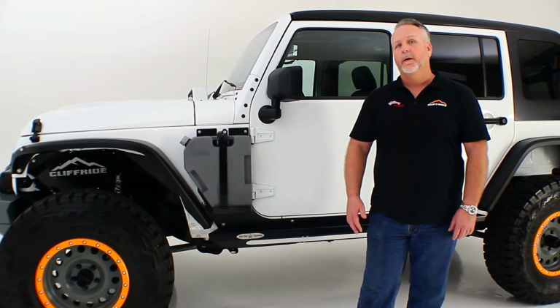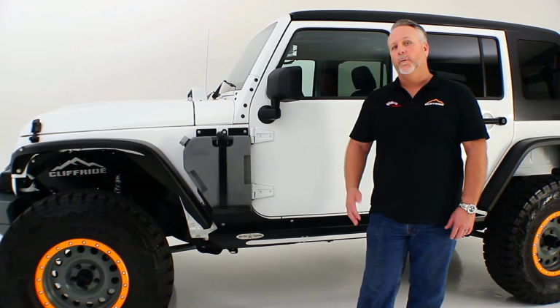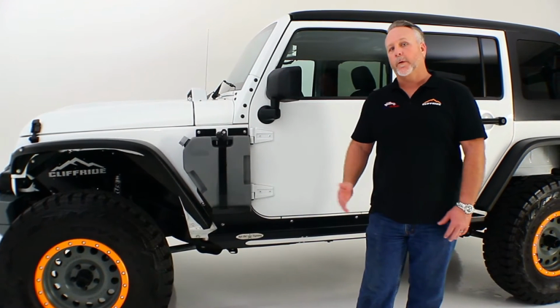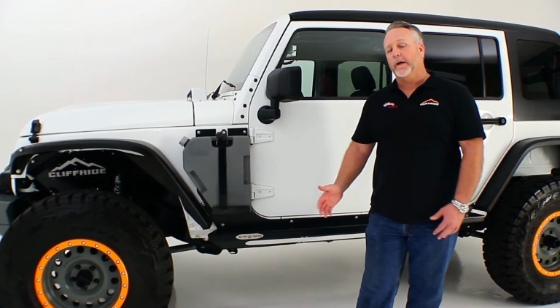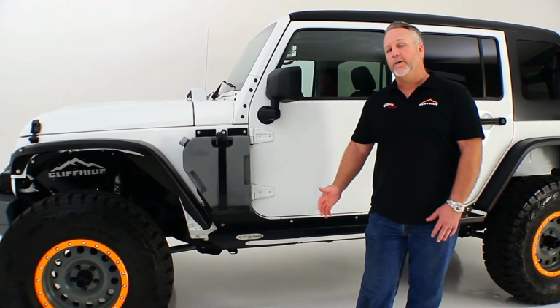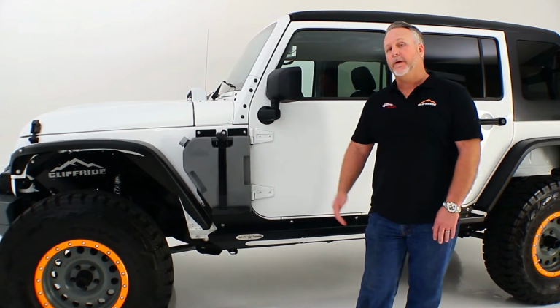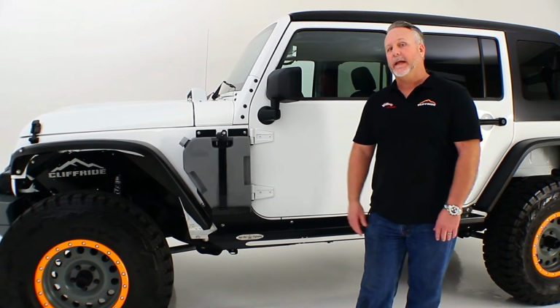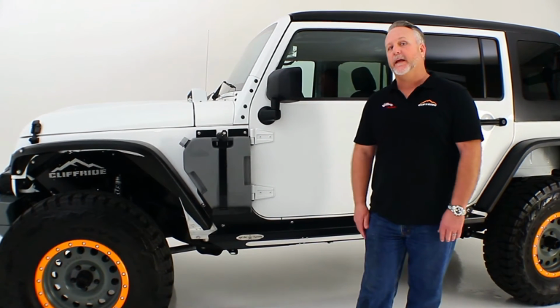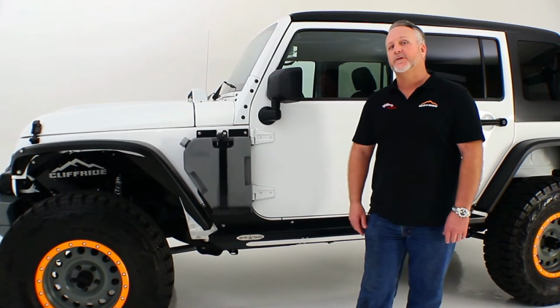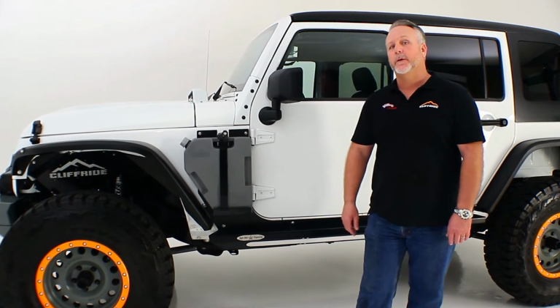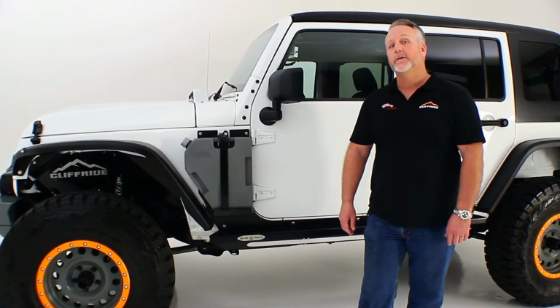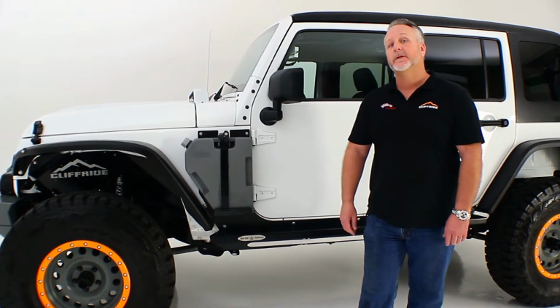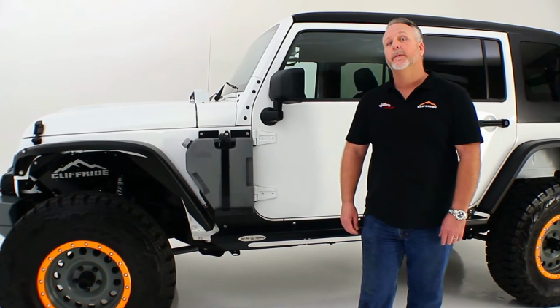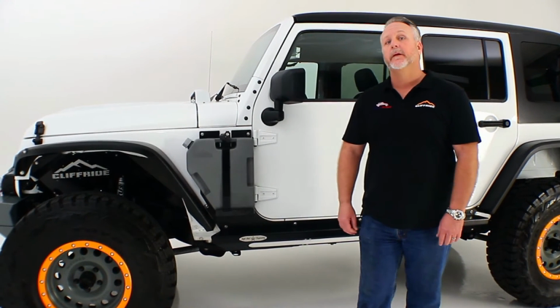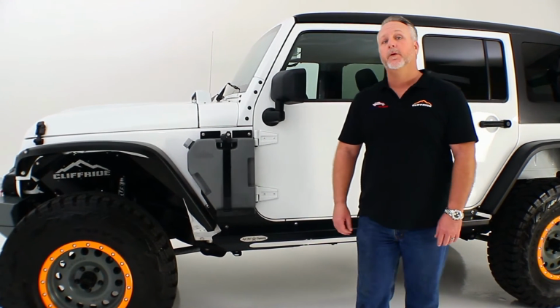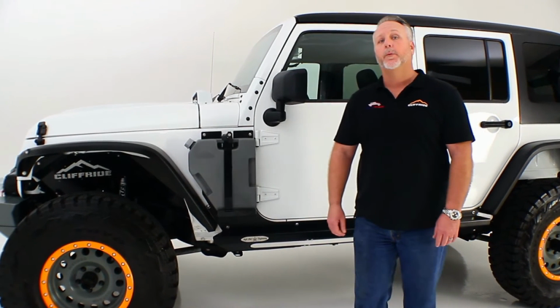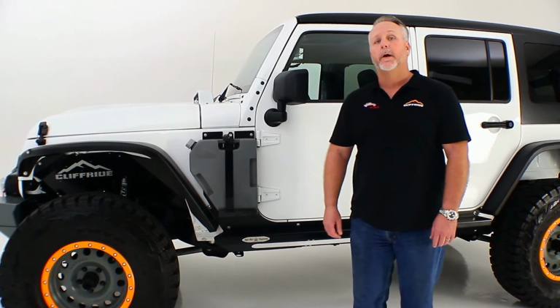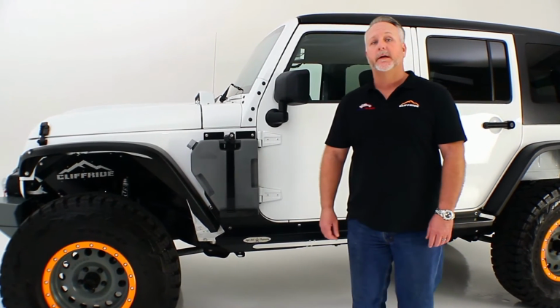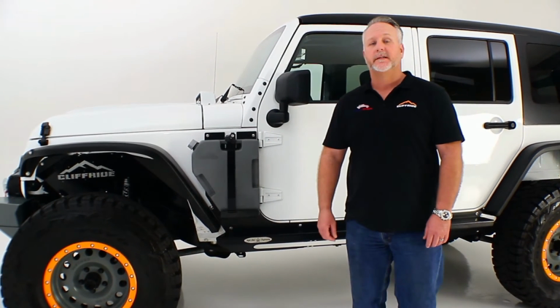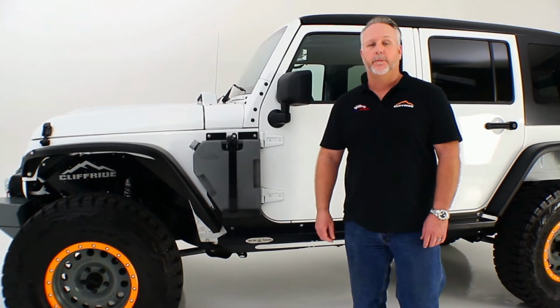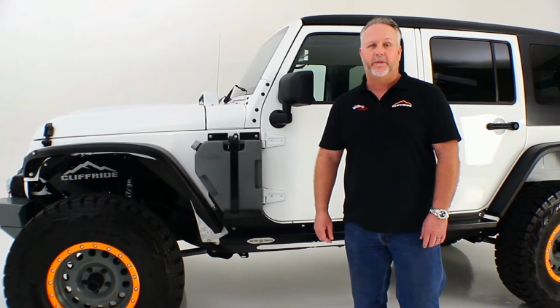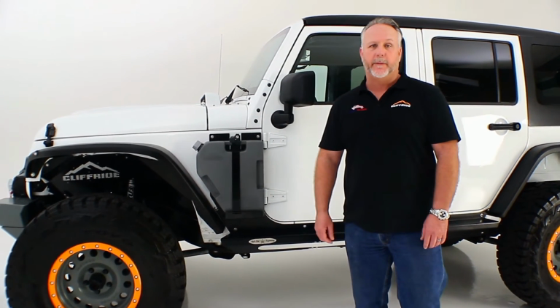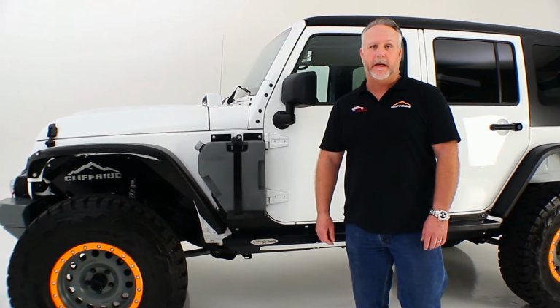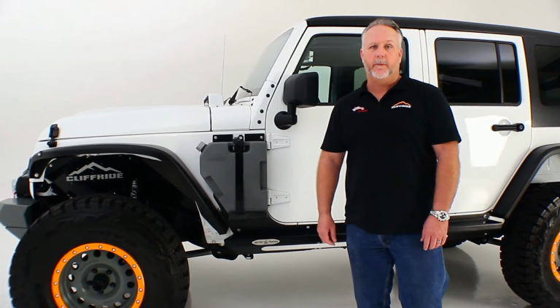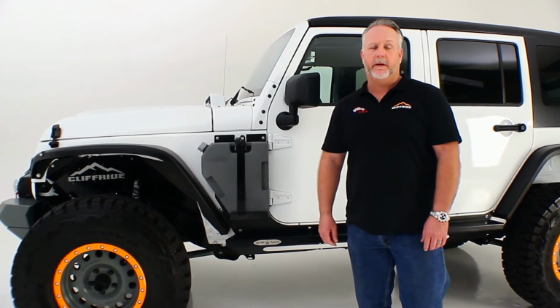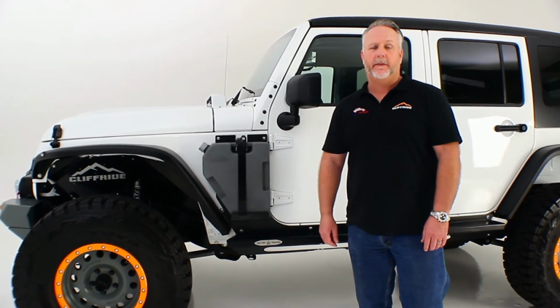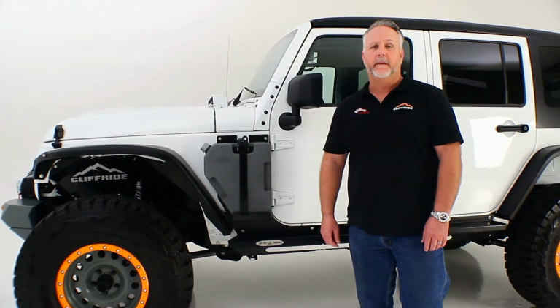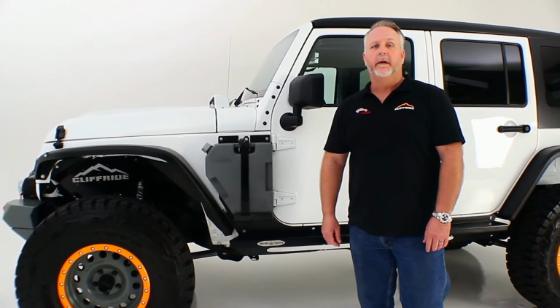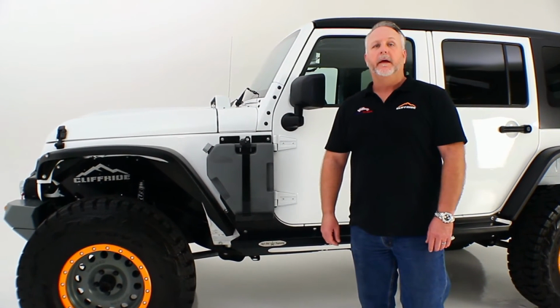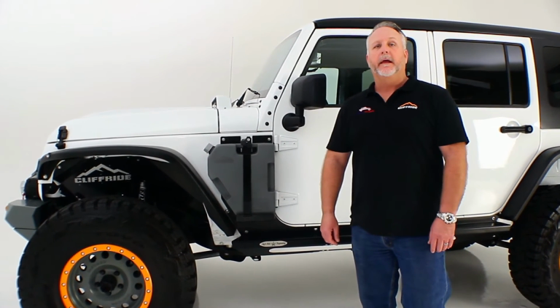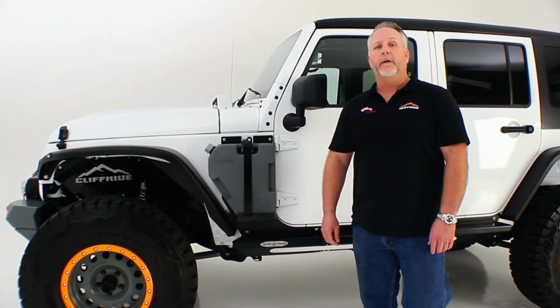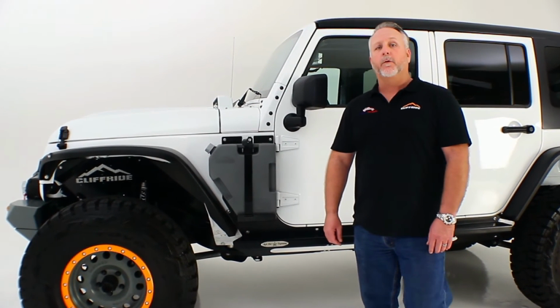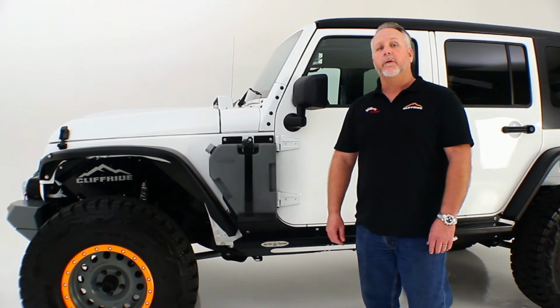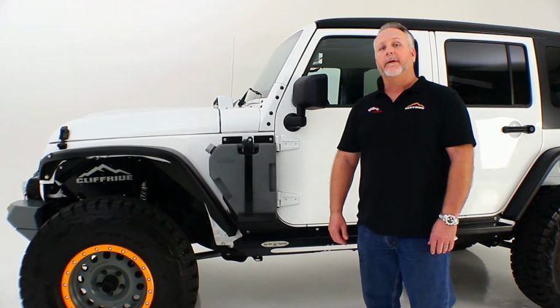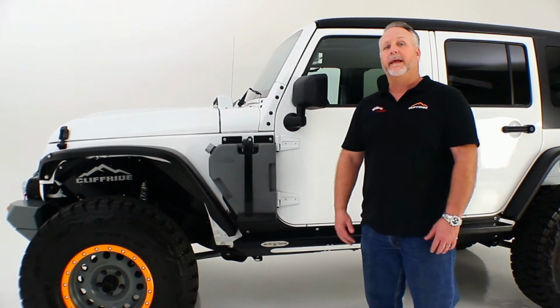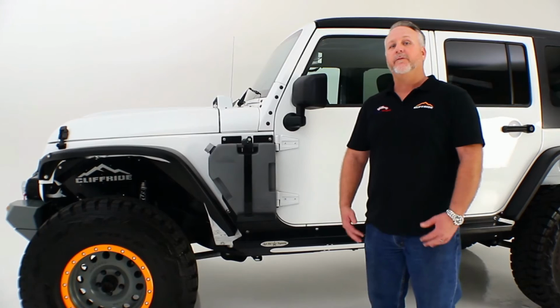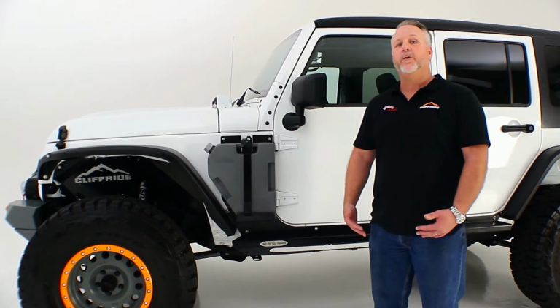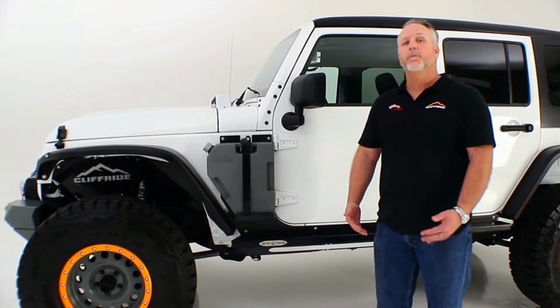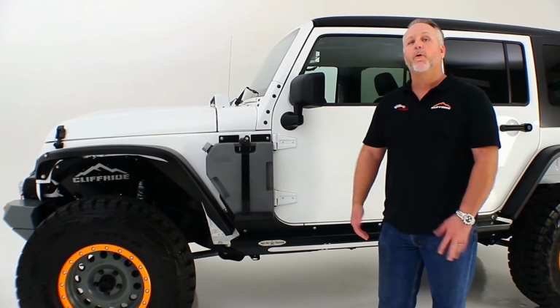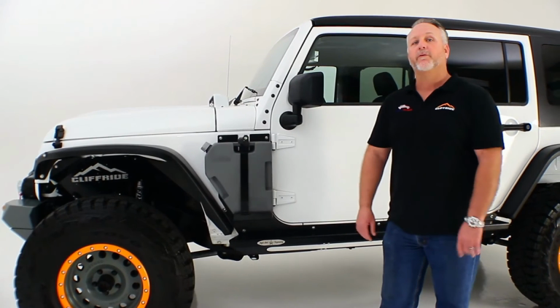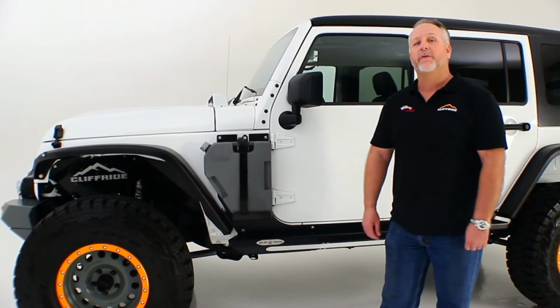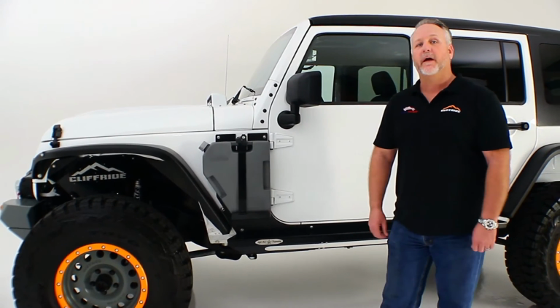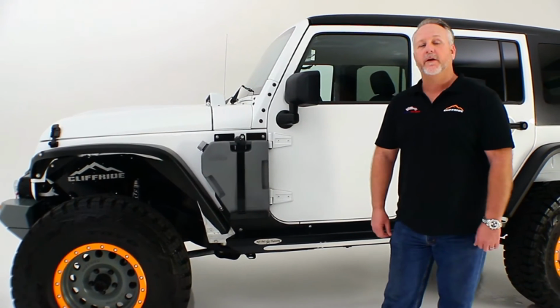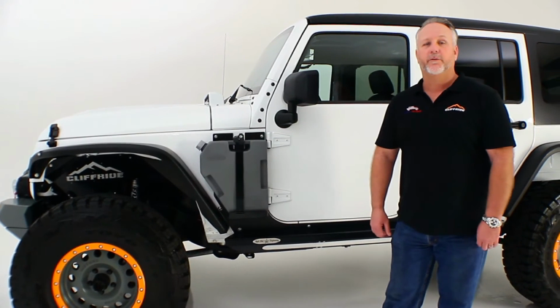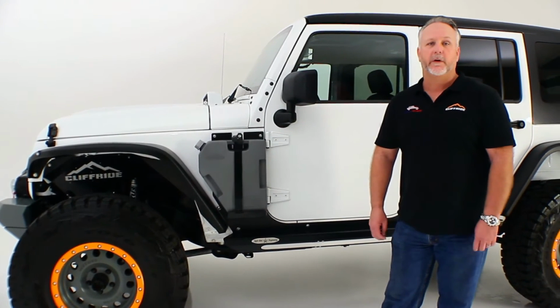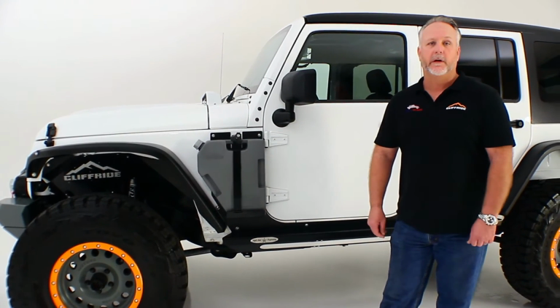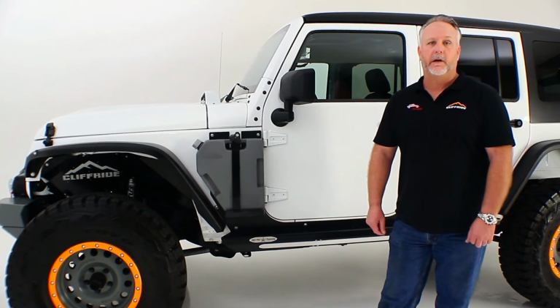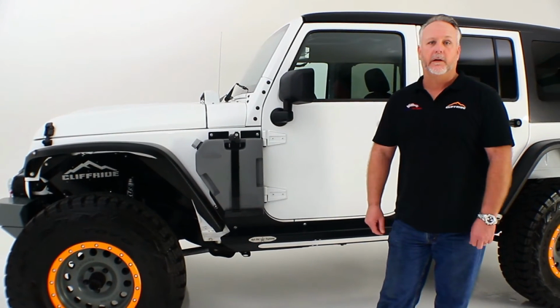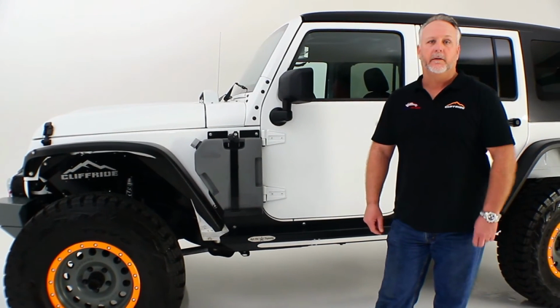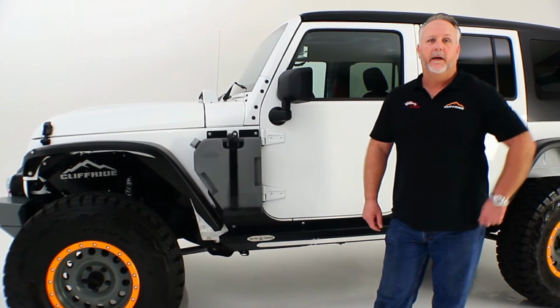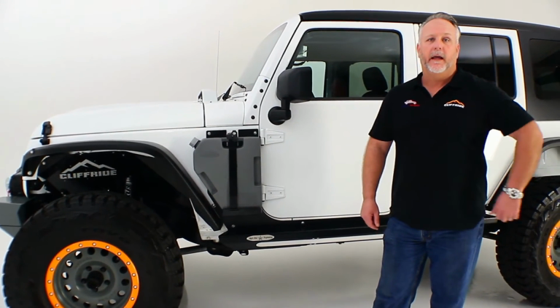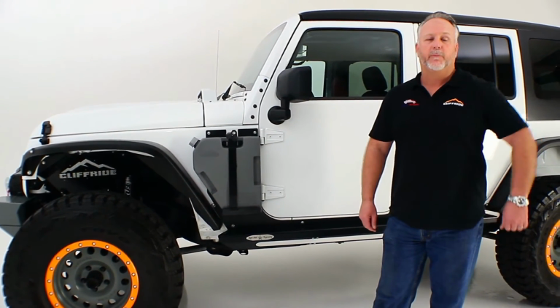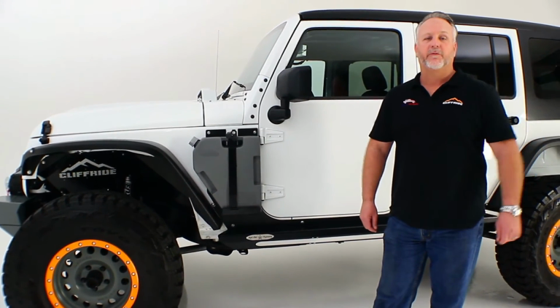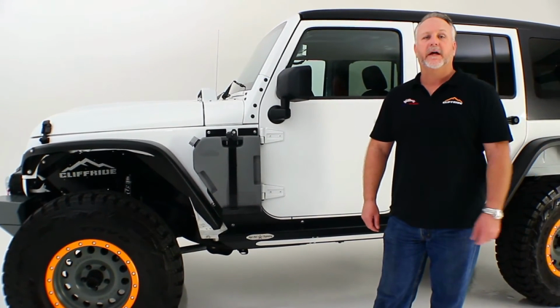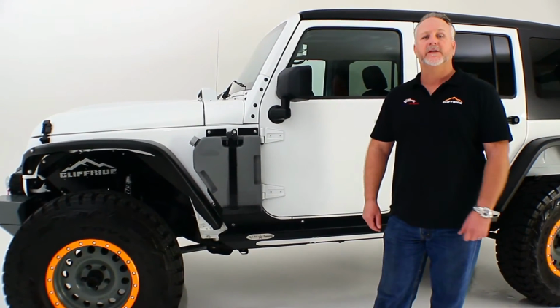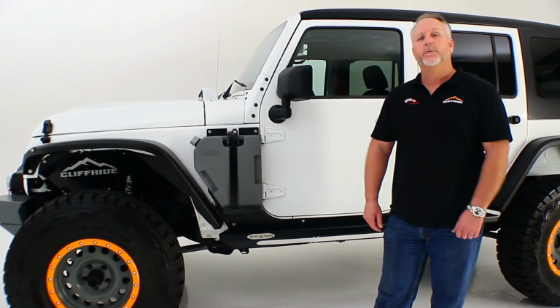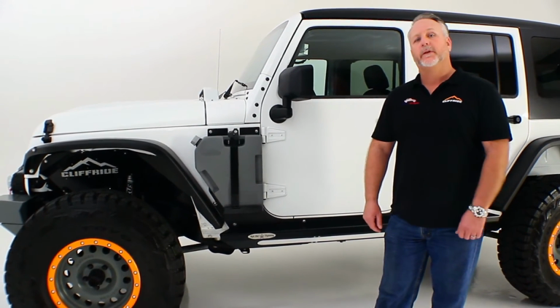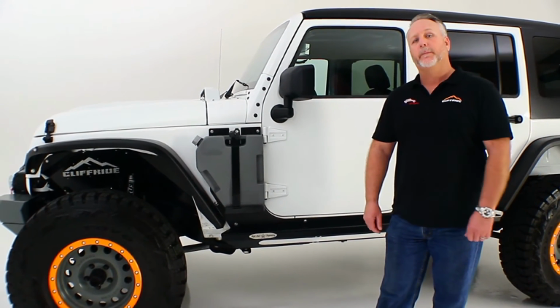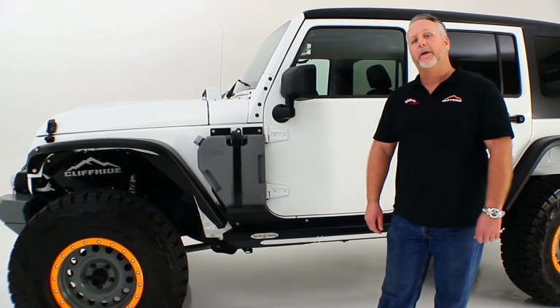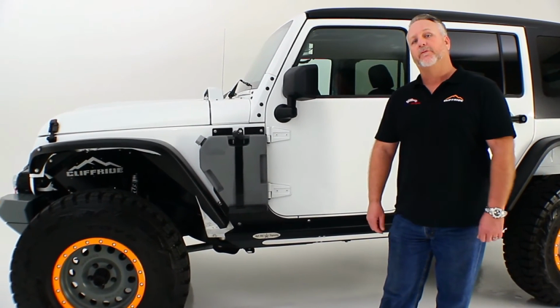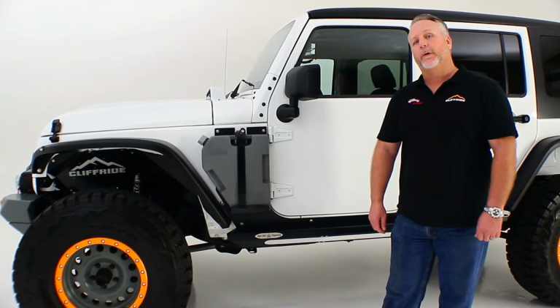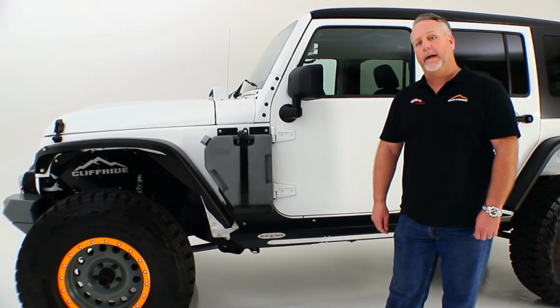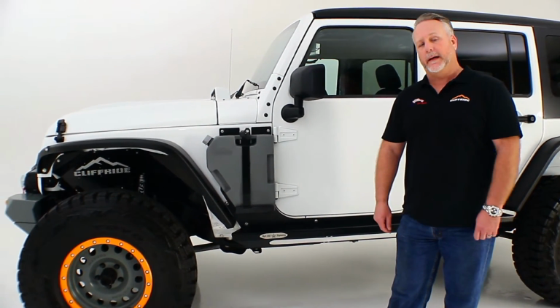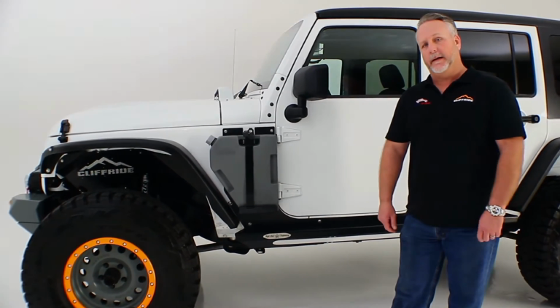What we're going to do today is show you some of the new products that we've come out with in order to give you more value for your dollar and provide you with a better variety.